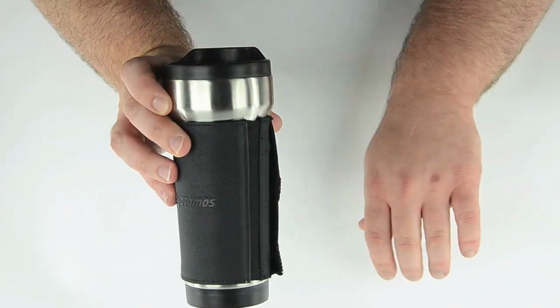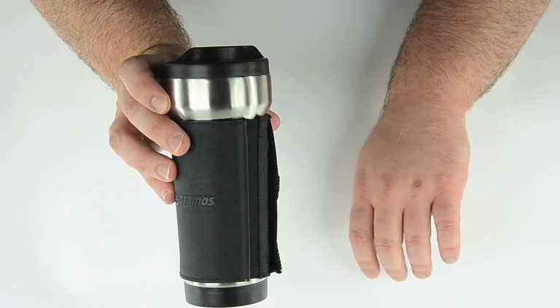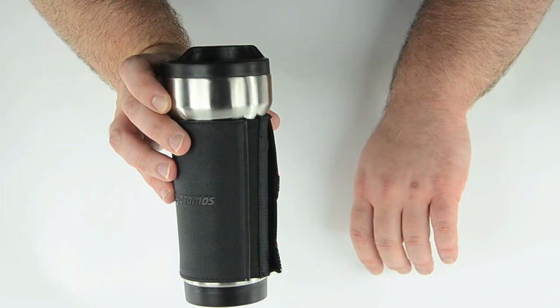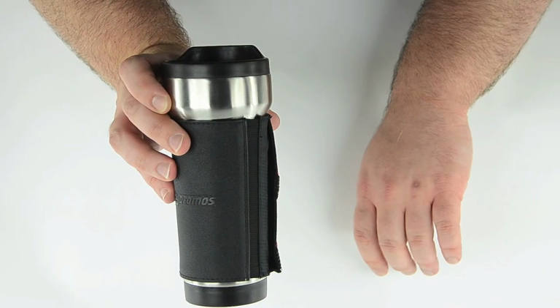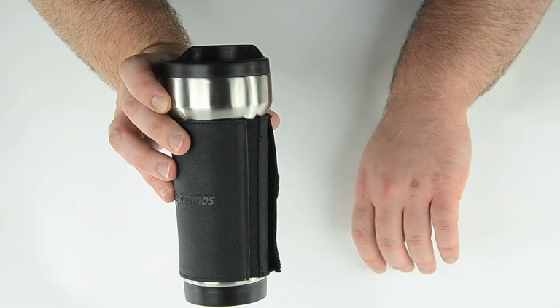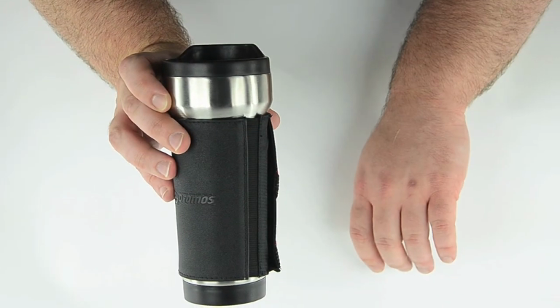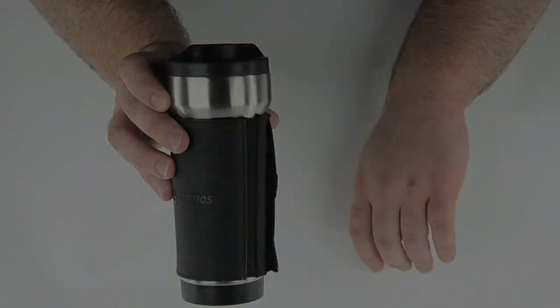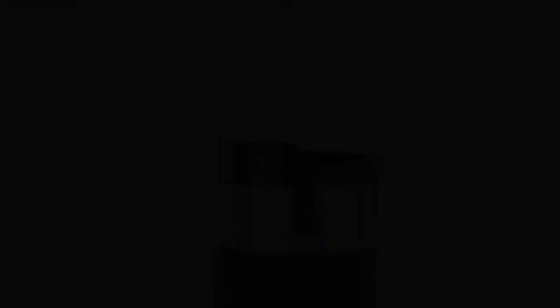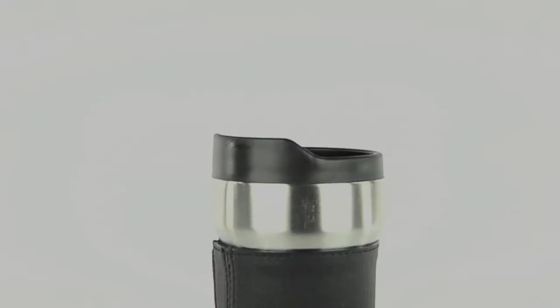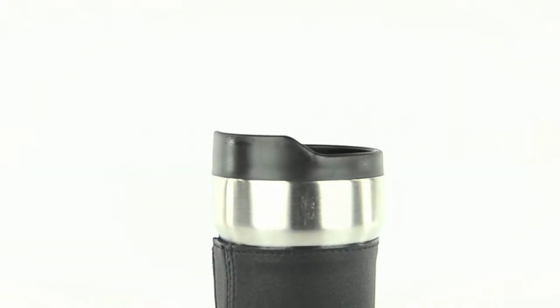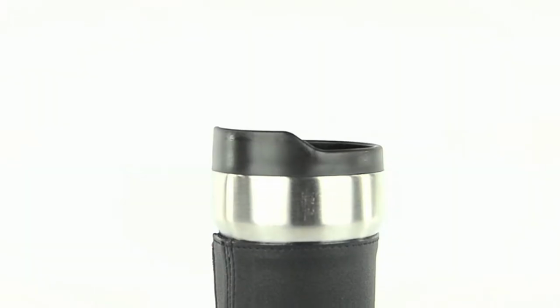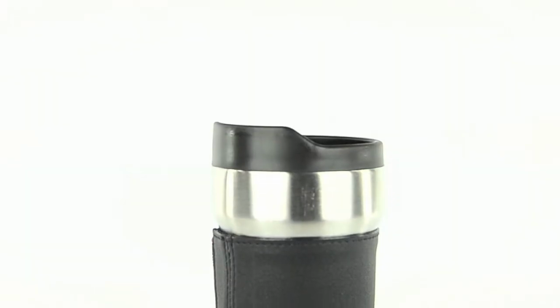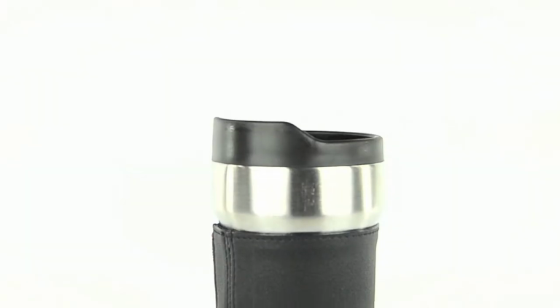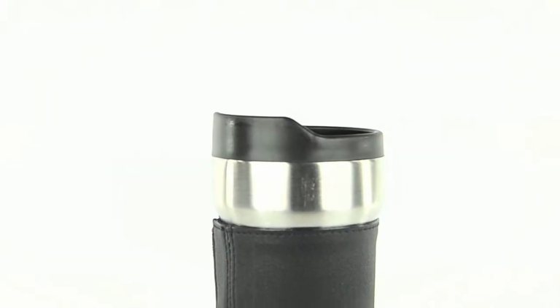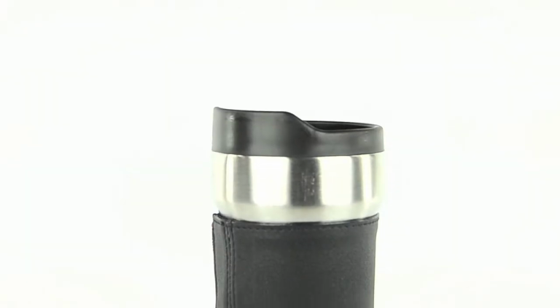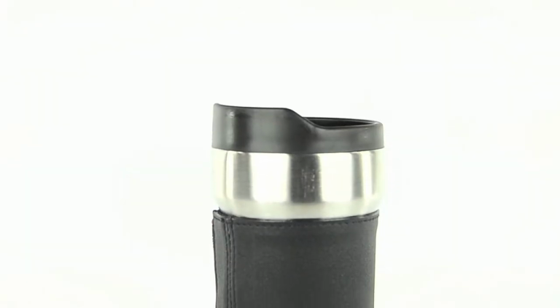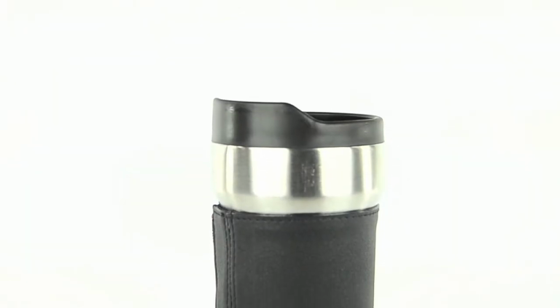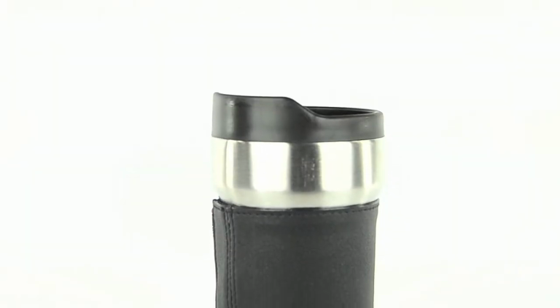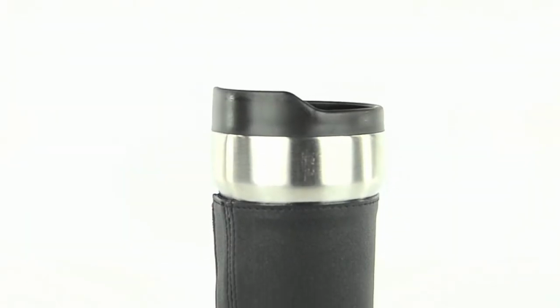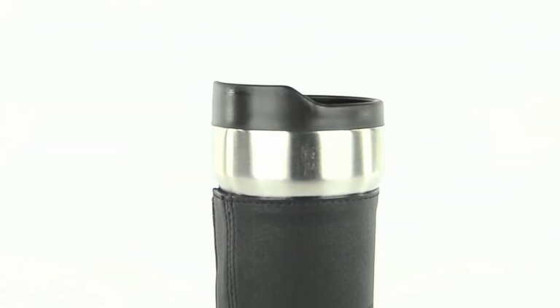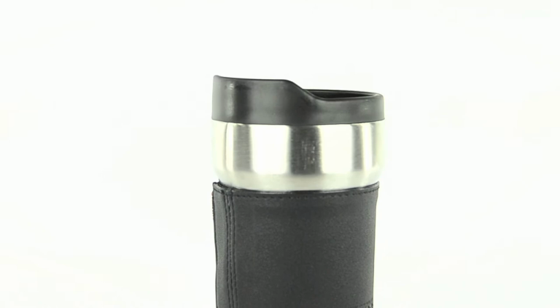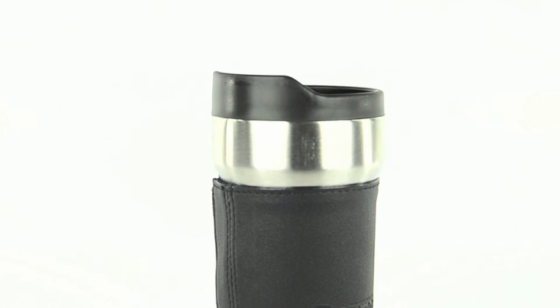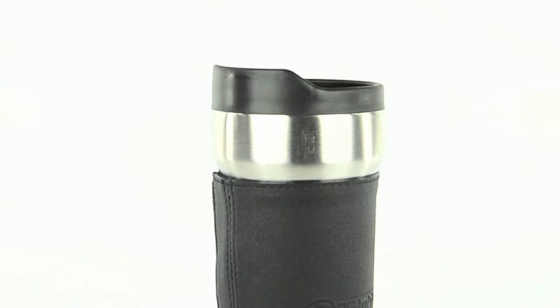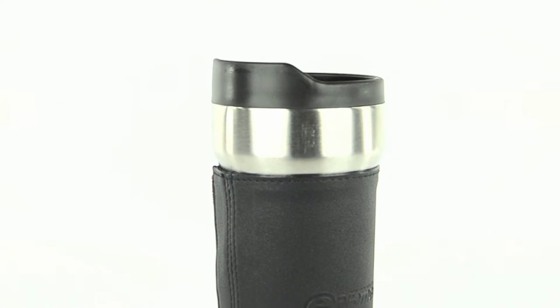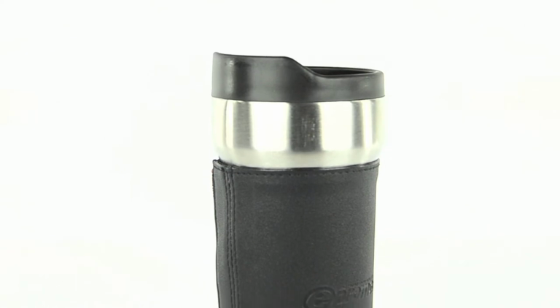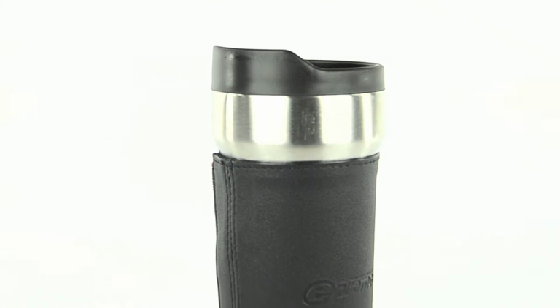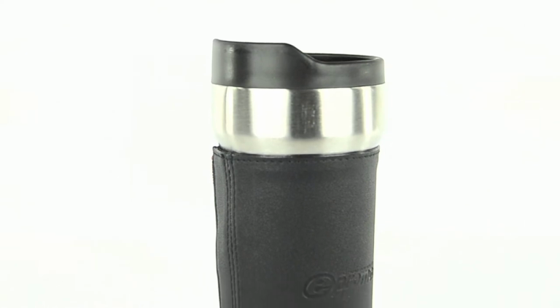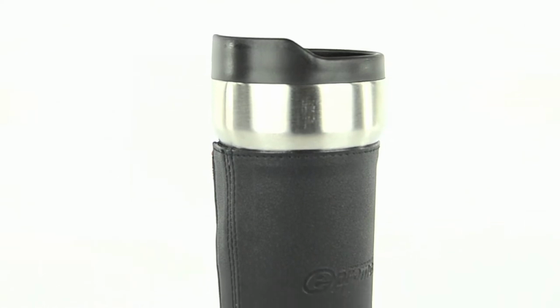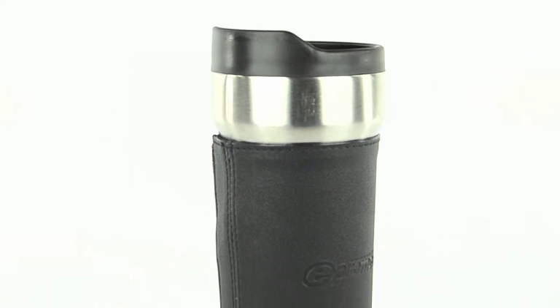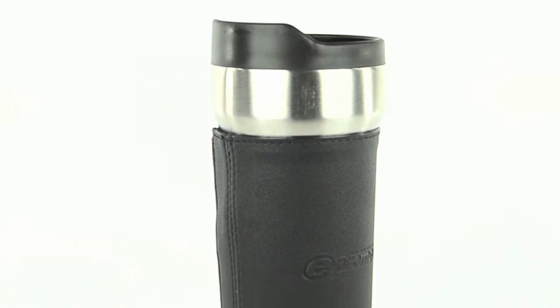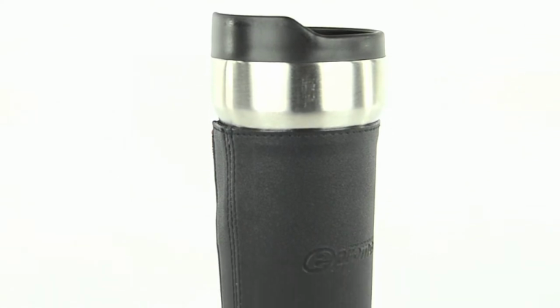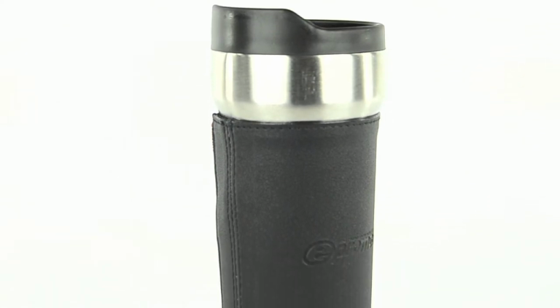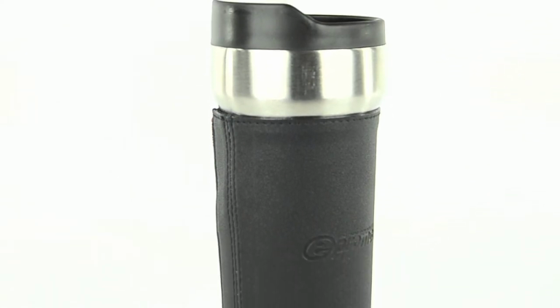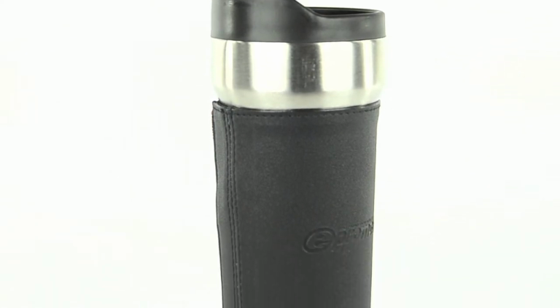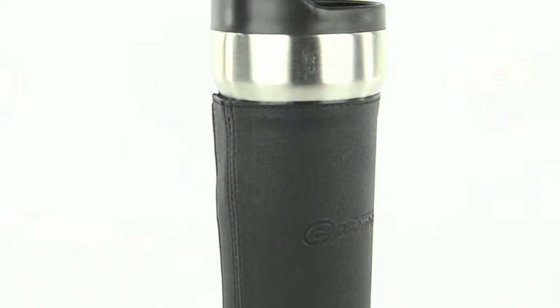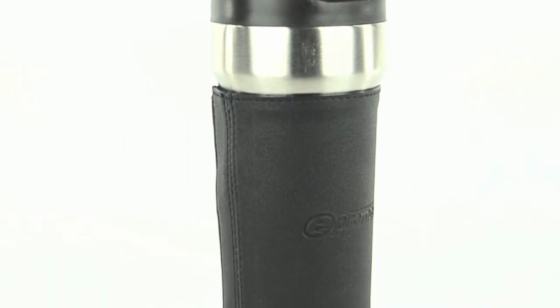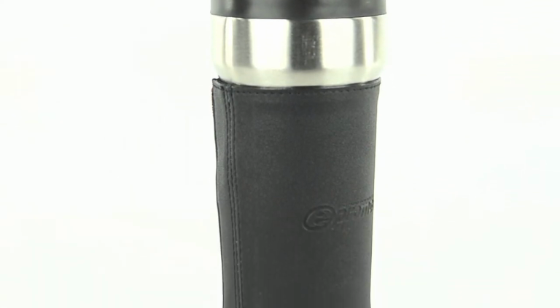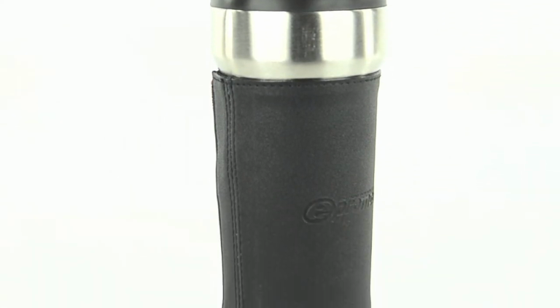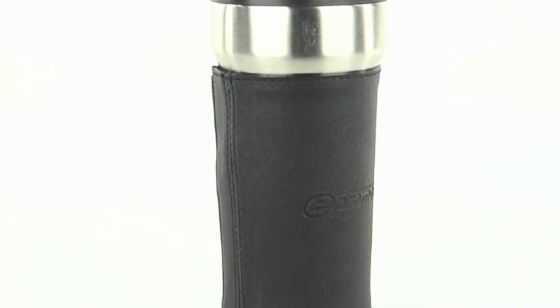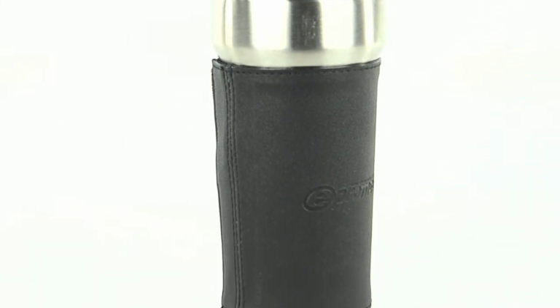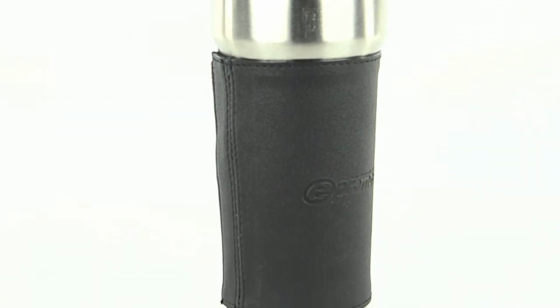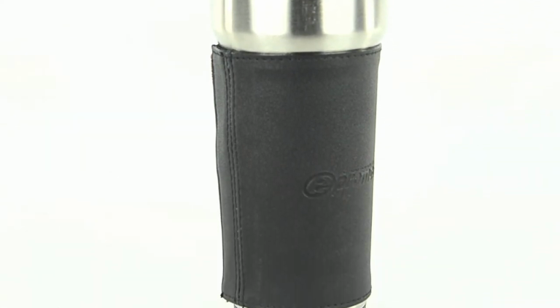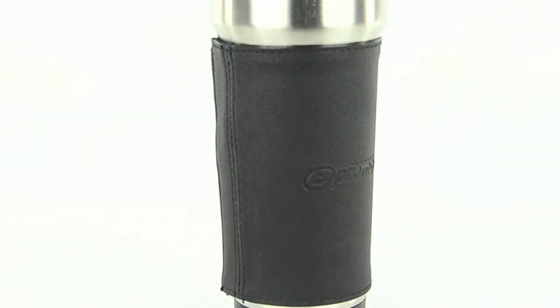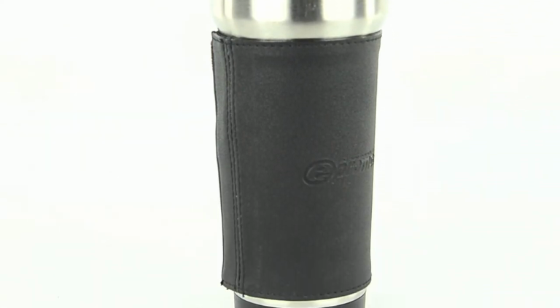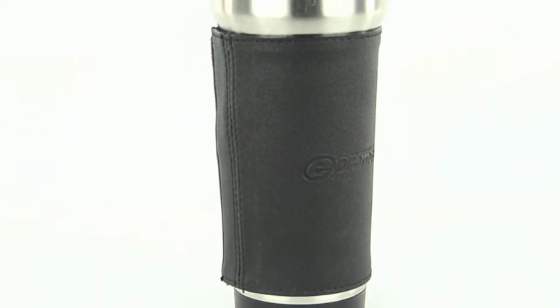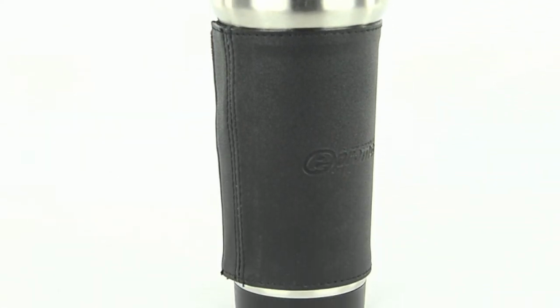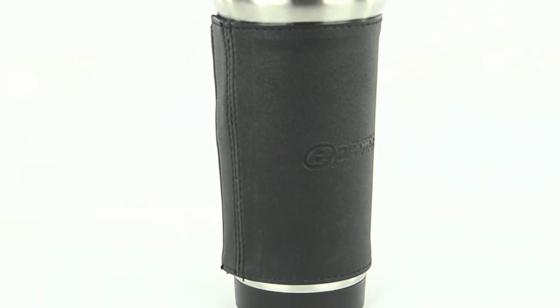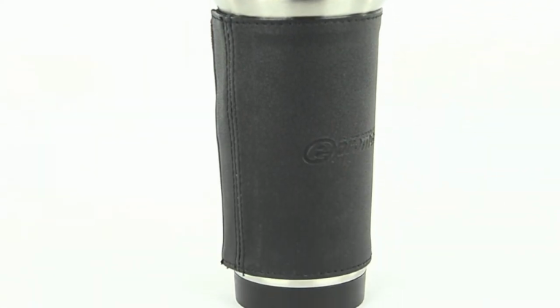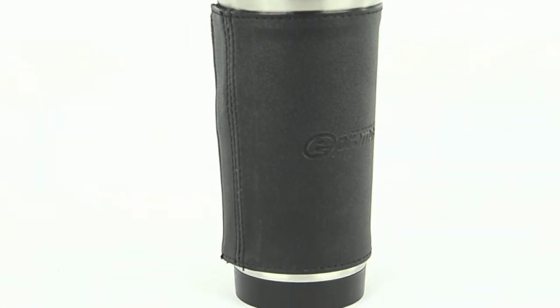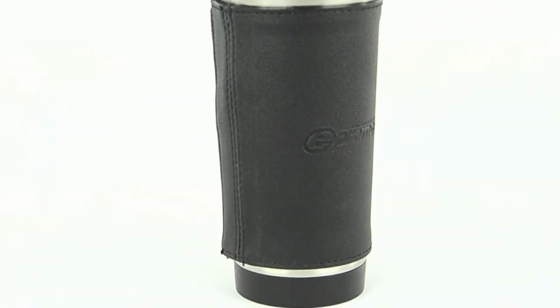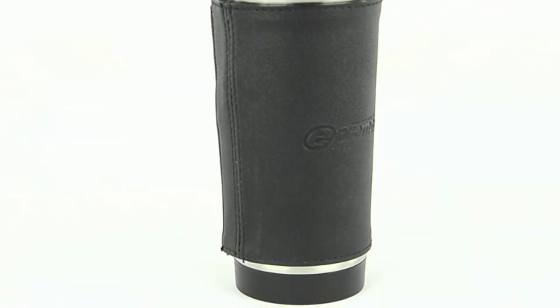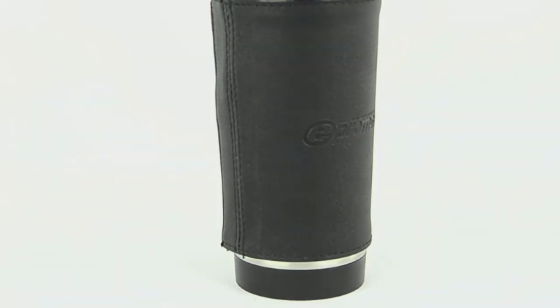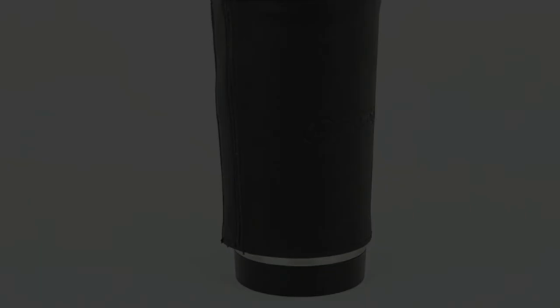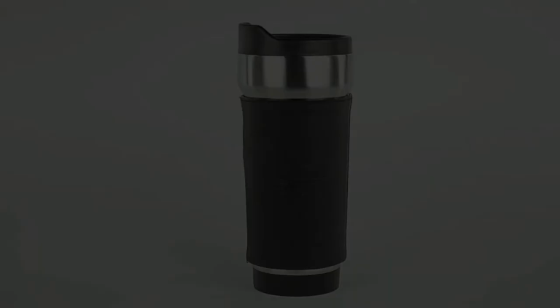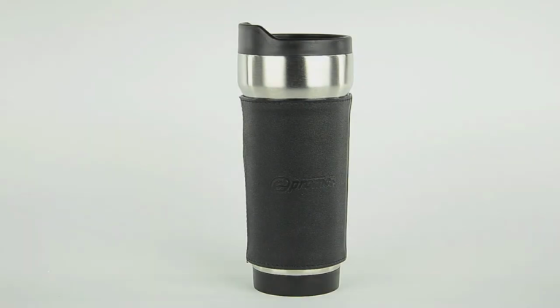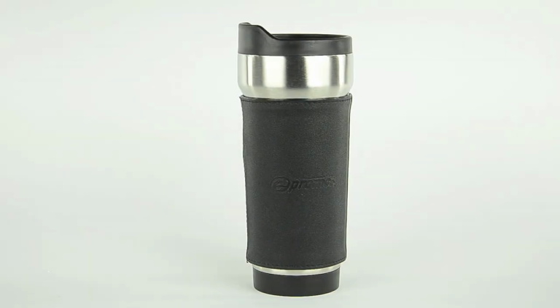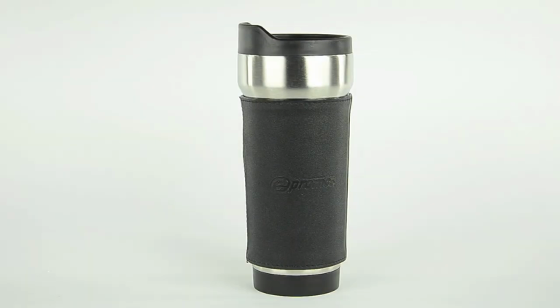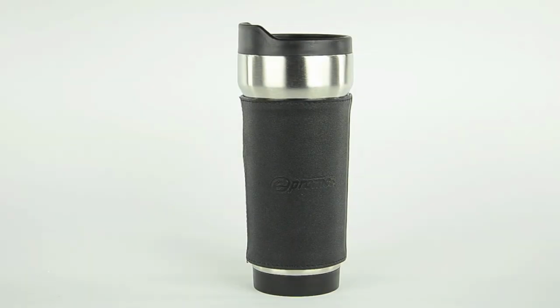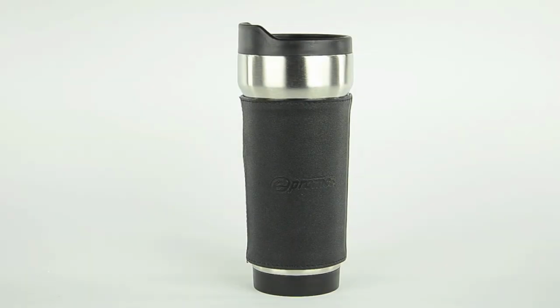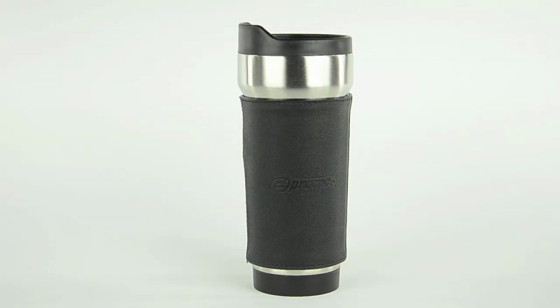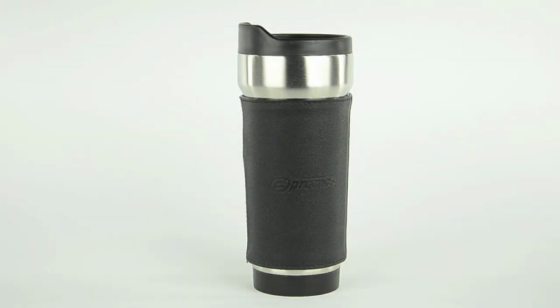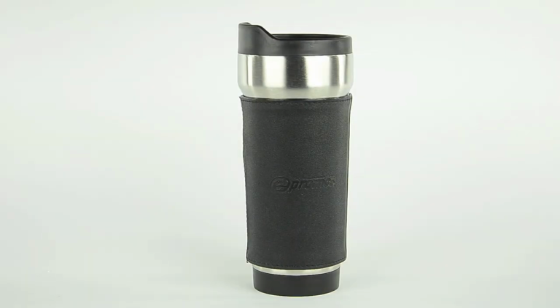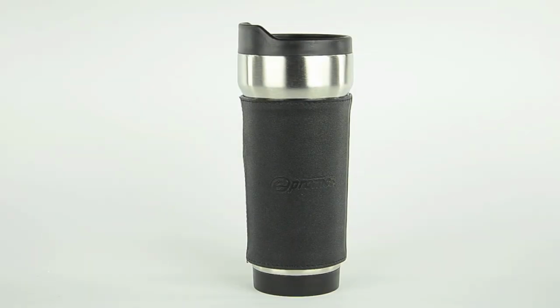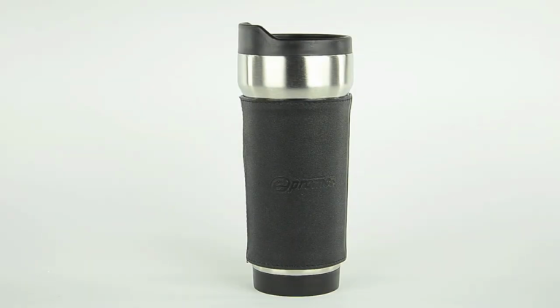Its sleek, stainless steel design looks sharp wherever recipients take it. Nothing was overlooked with this promotional tumbler — we've thought of it all.